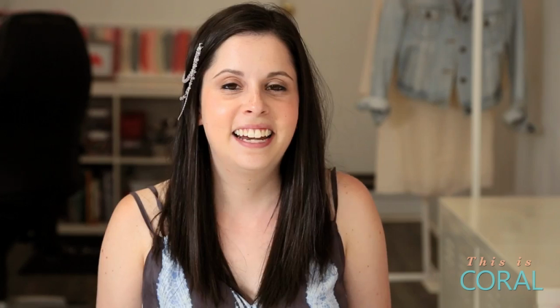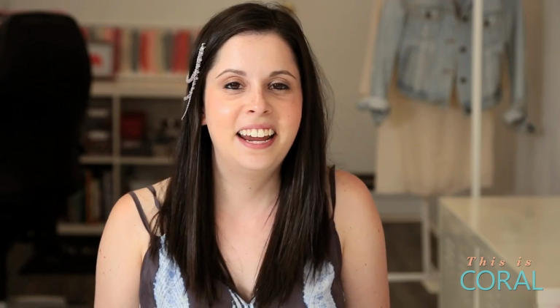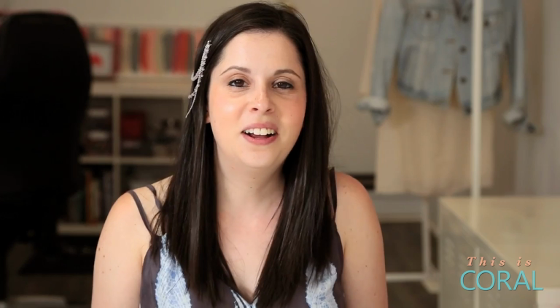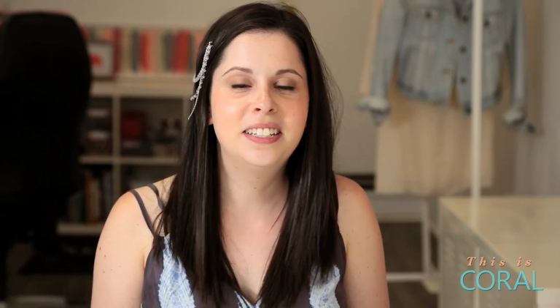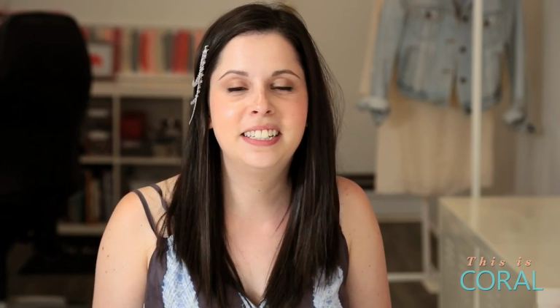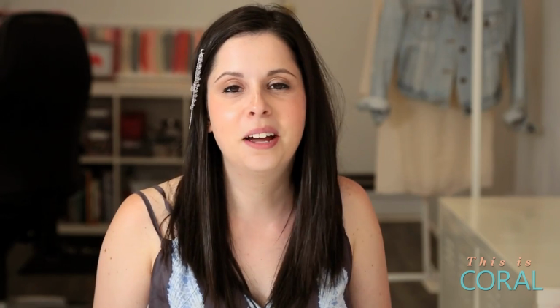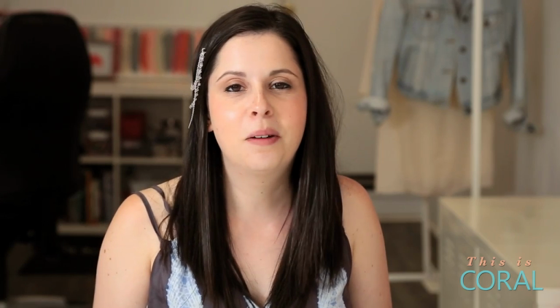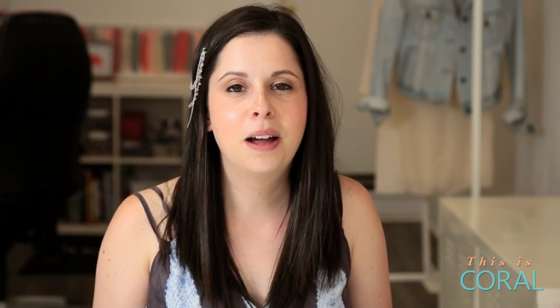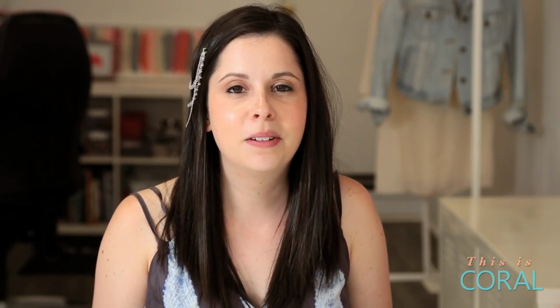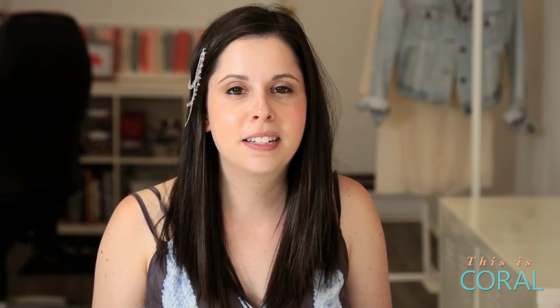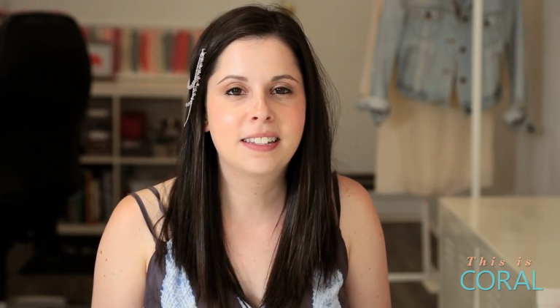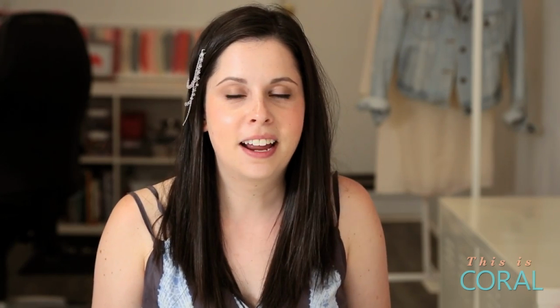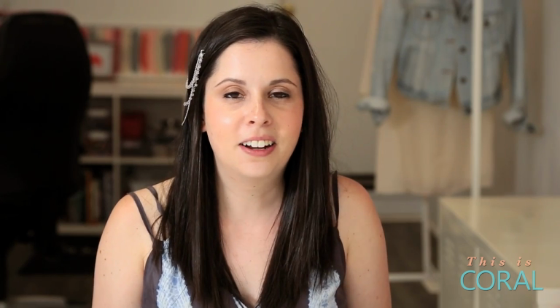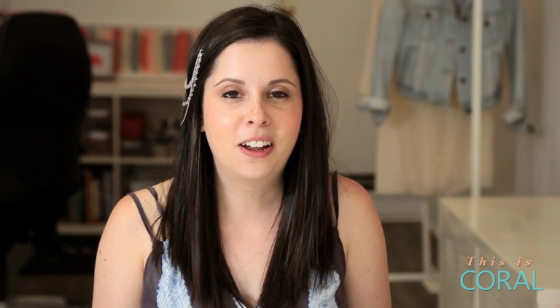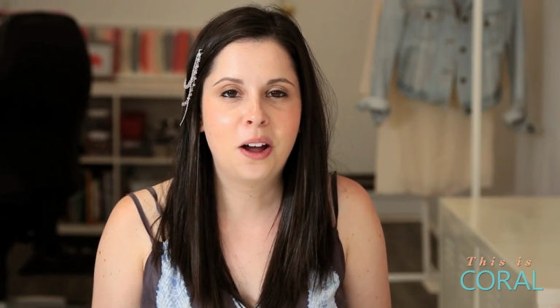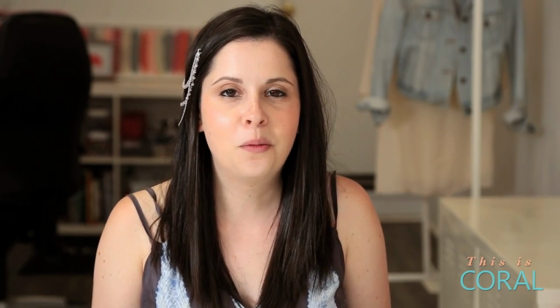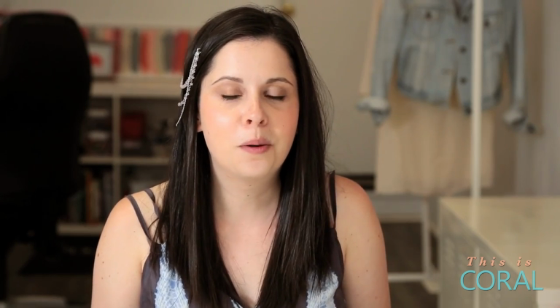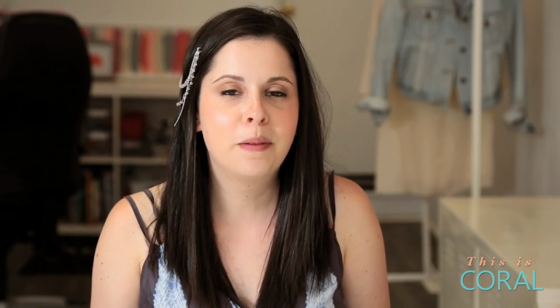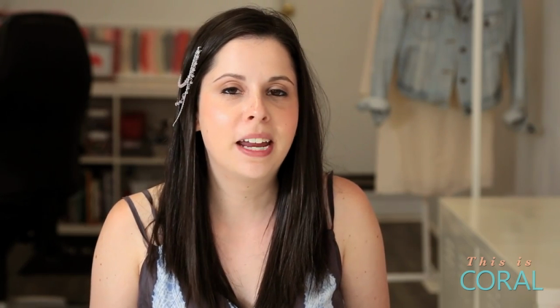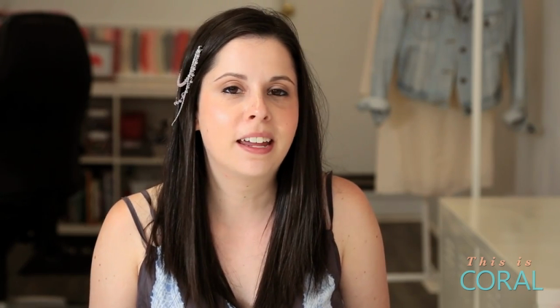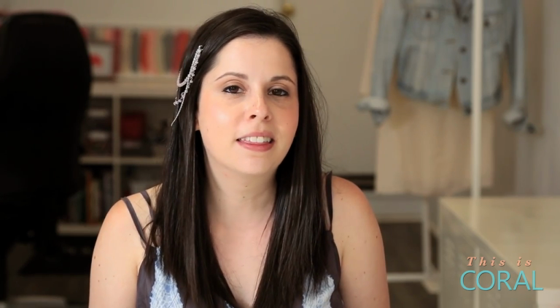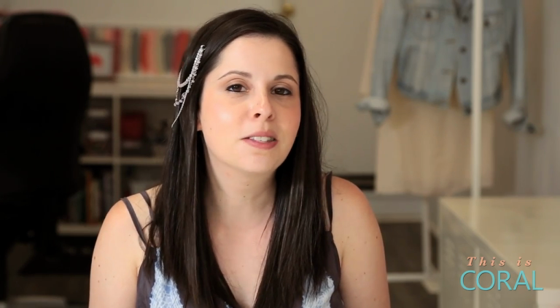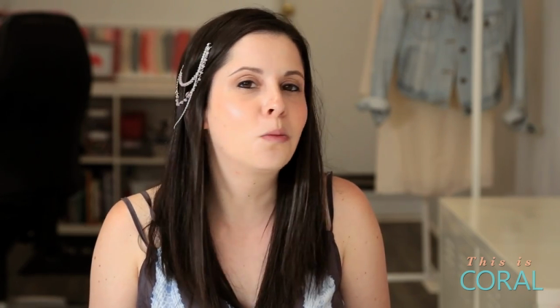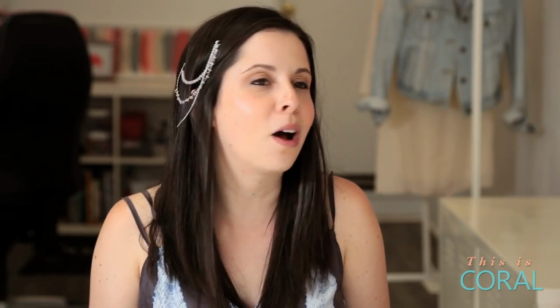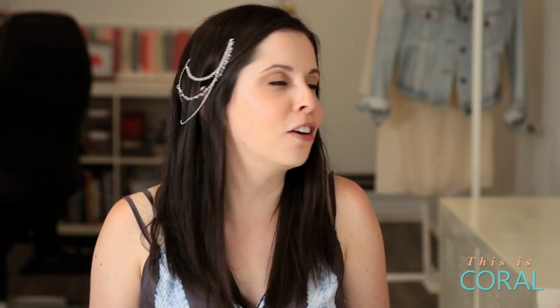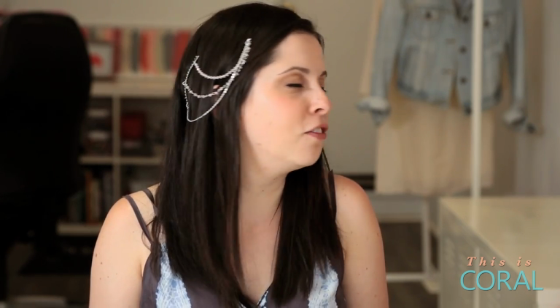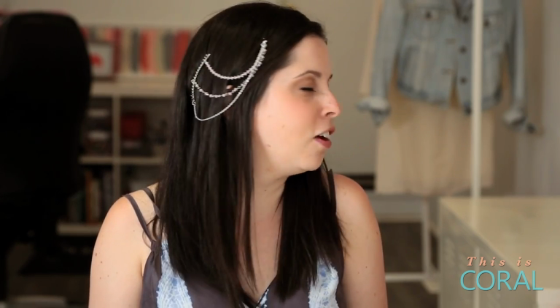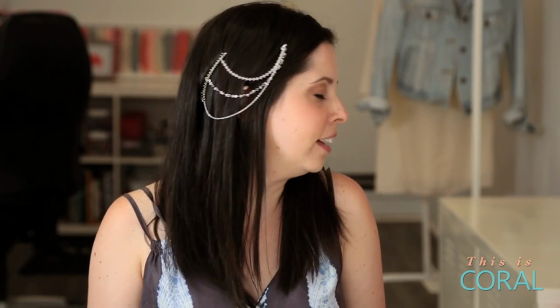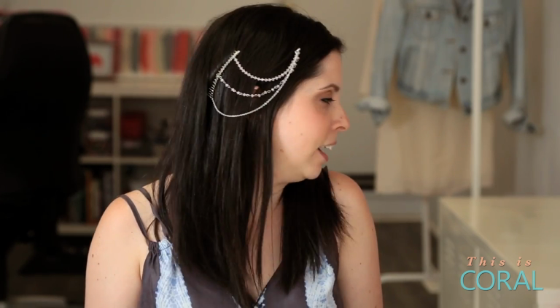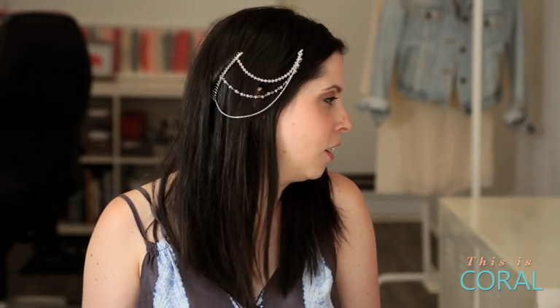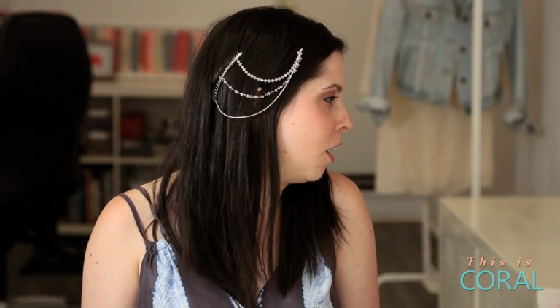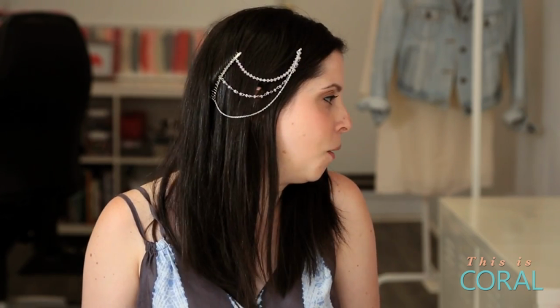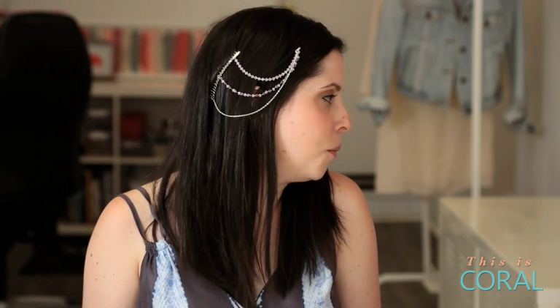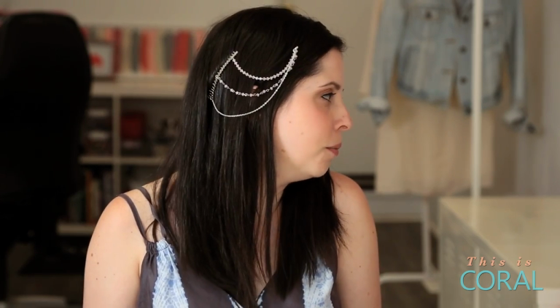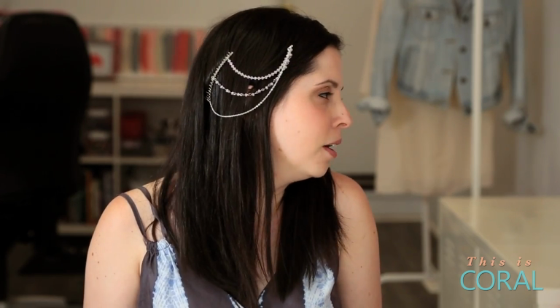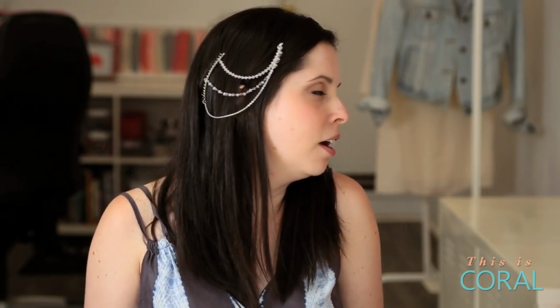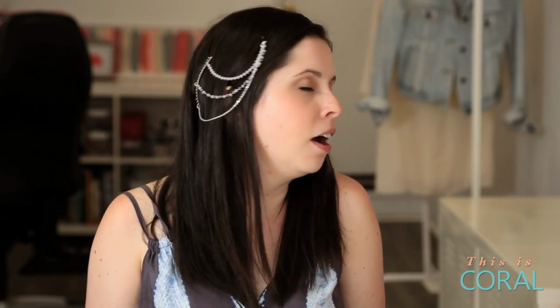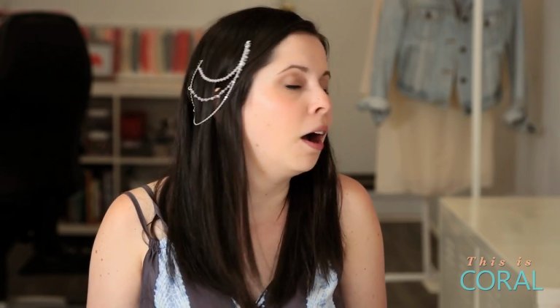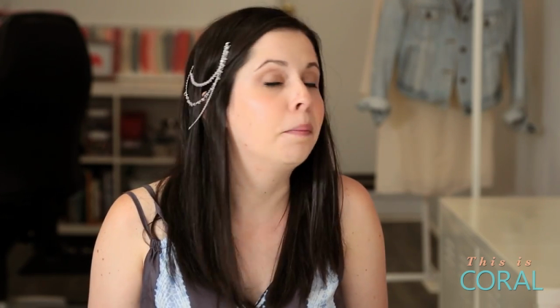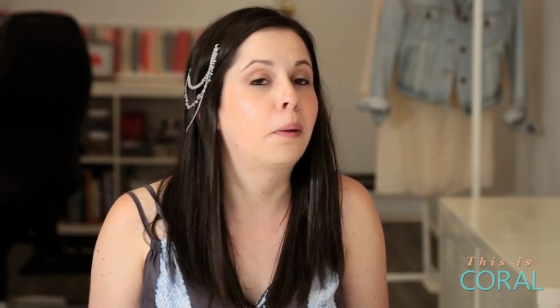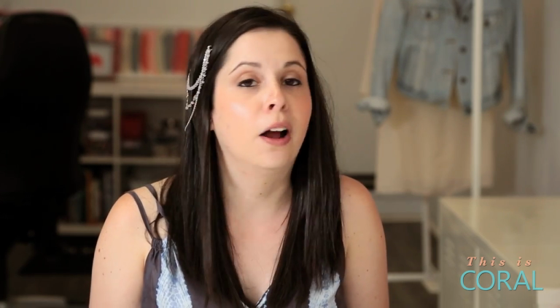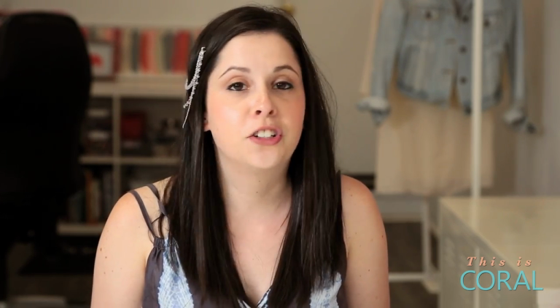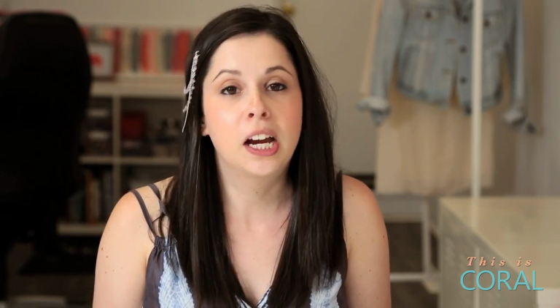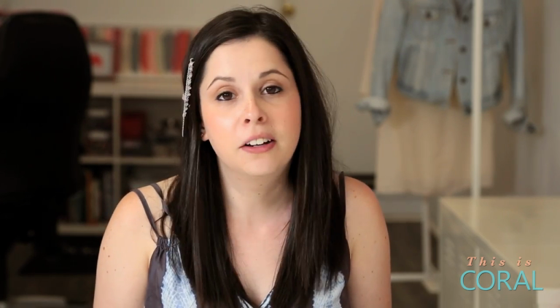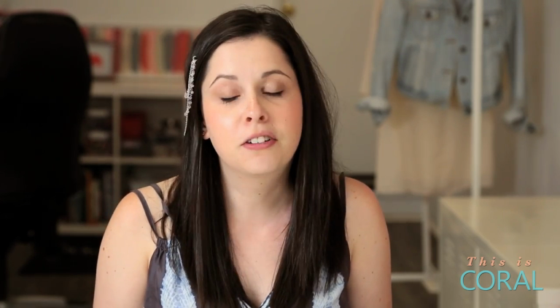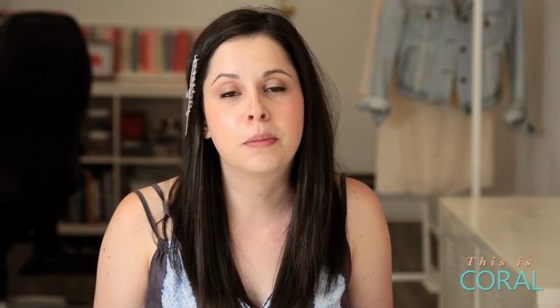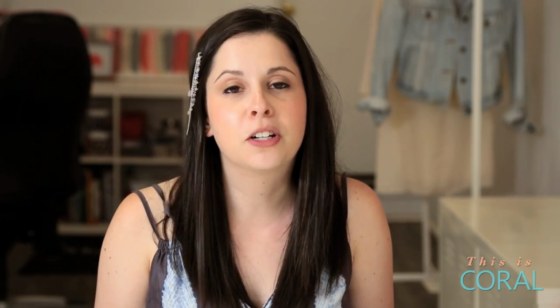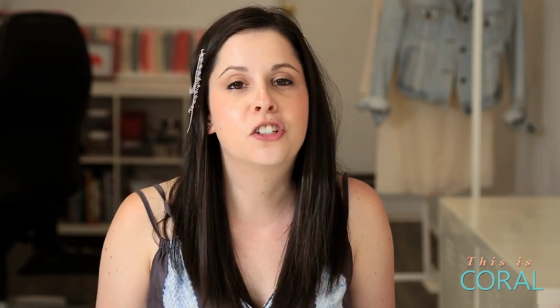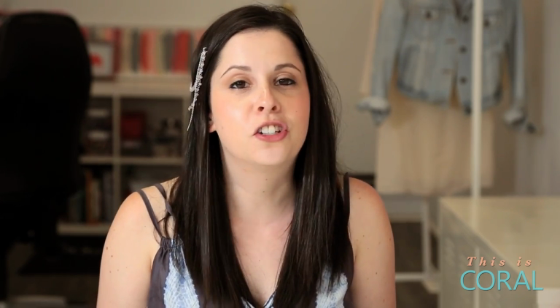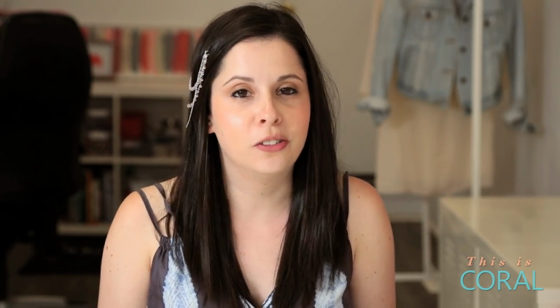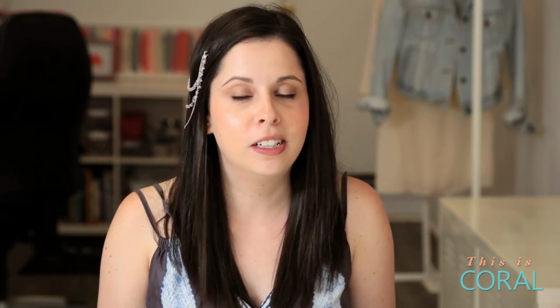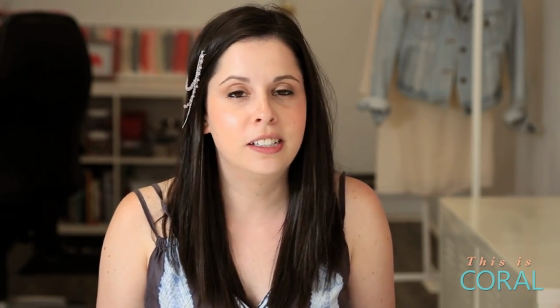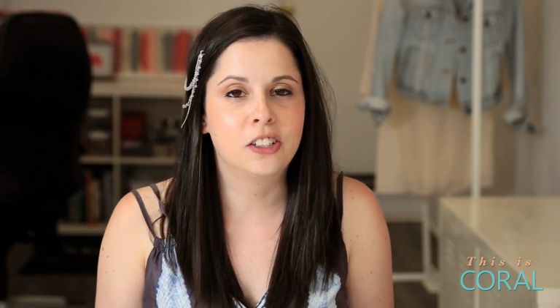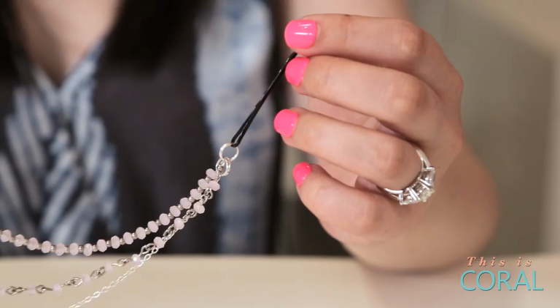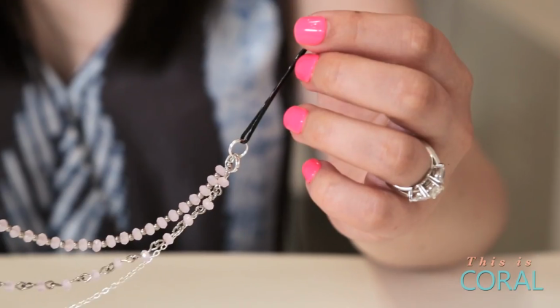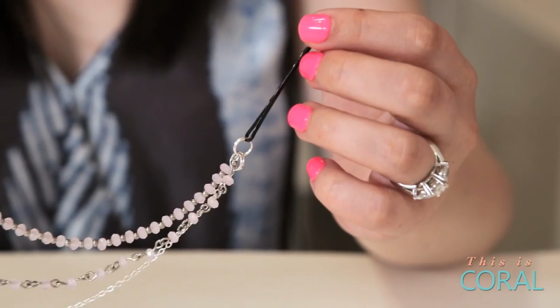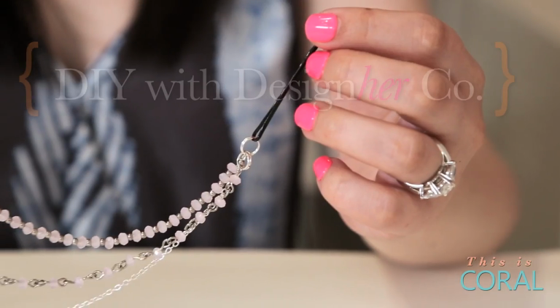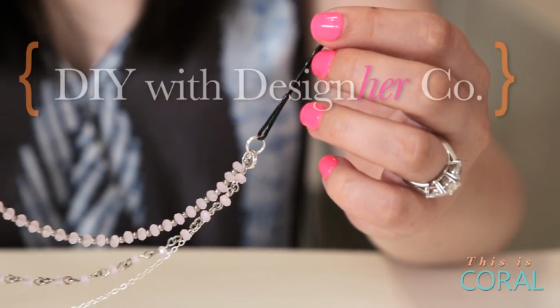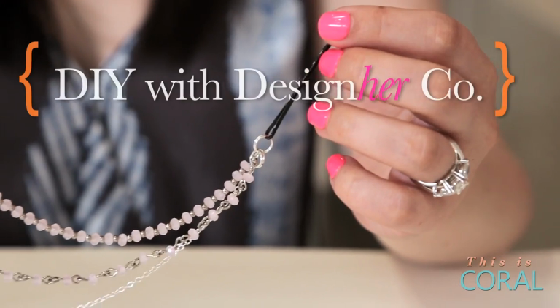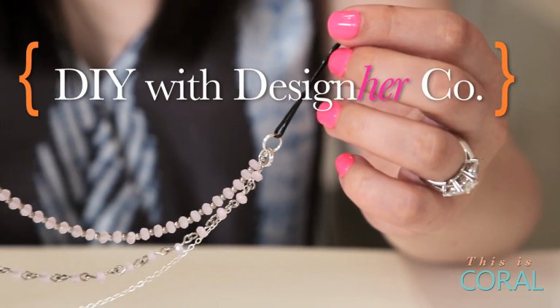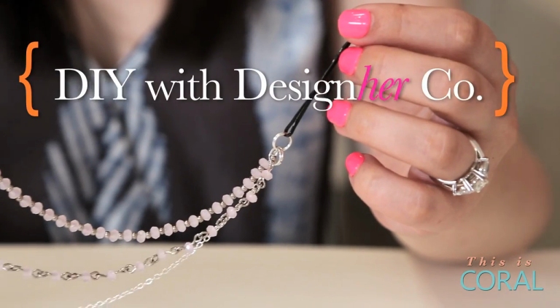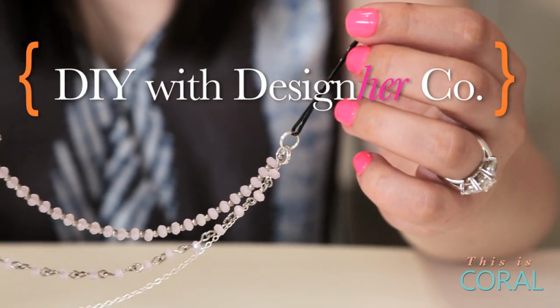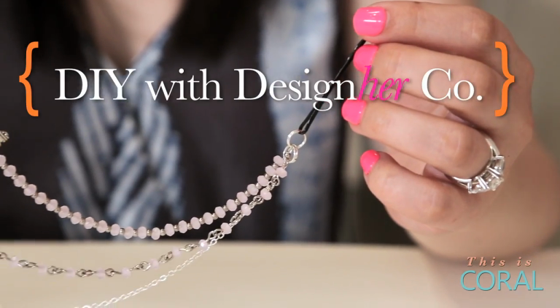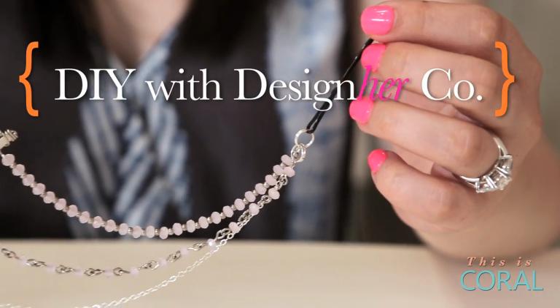Today on DIY with Designer Cut we're making this waterfall hair comb, a project from our June edition of Designer Kit.